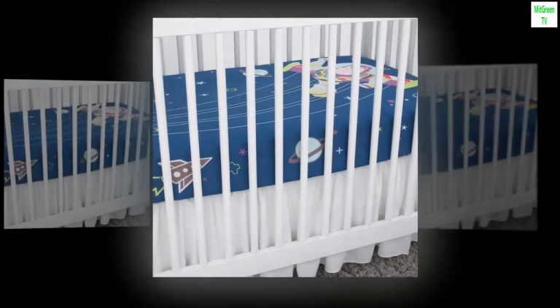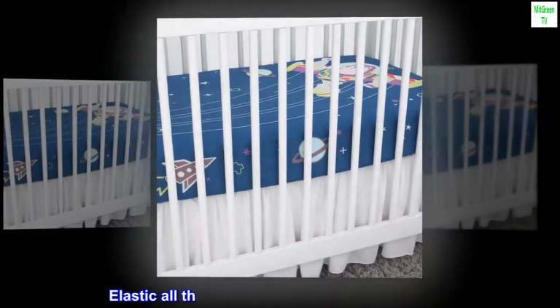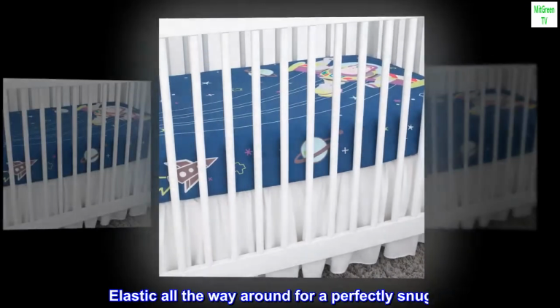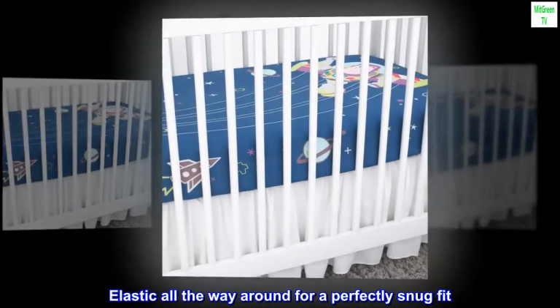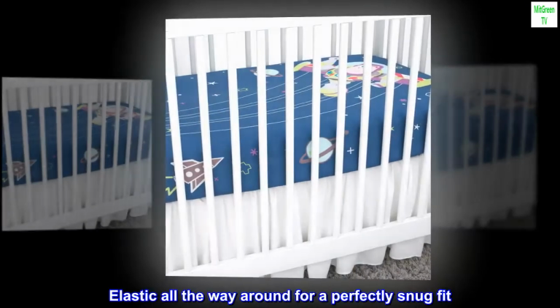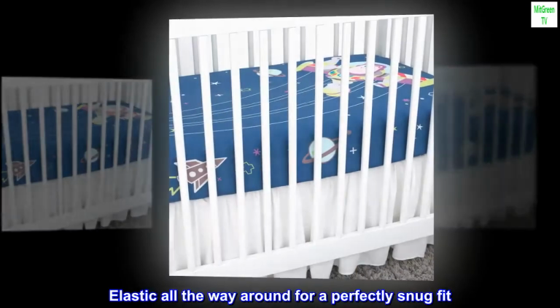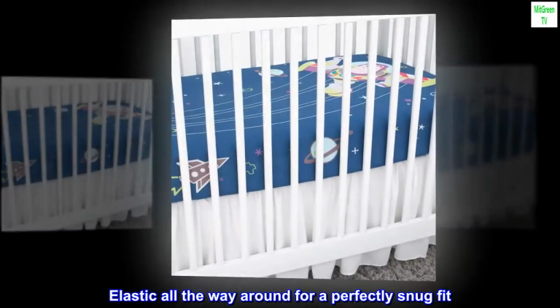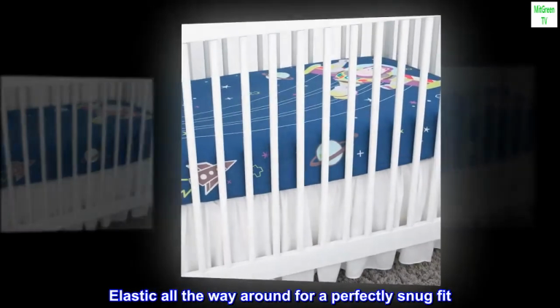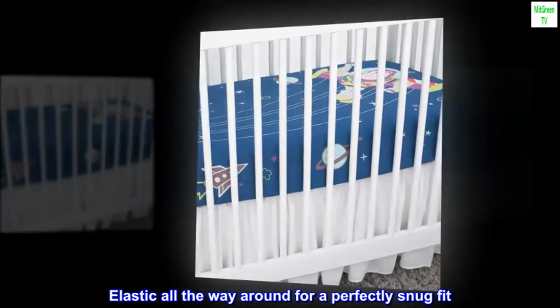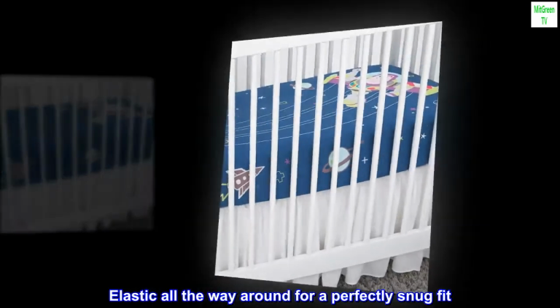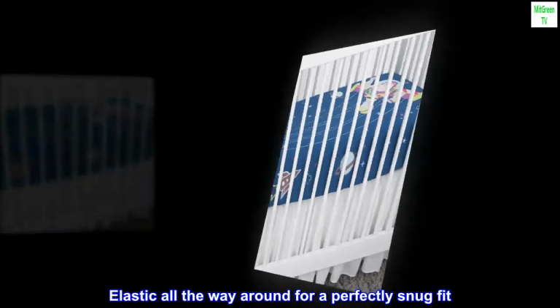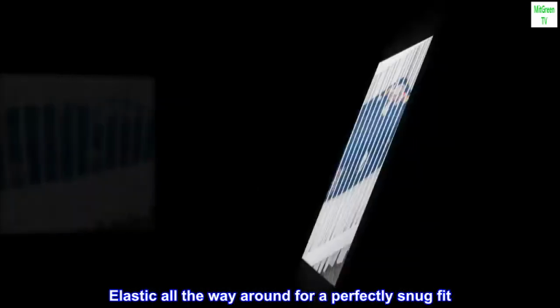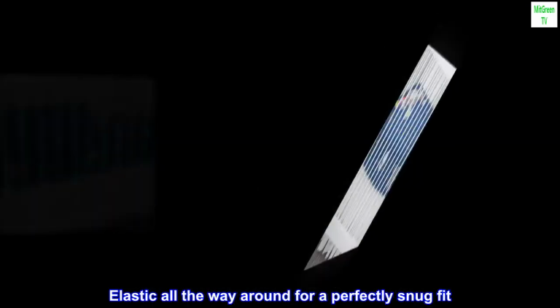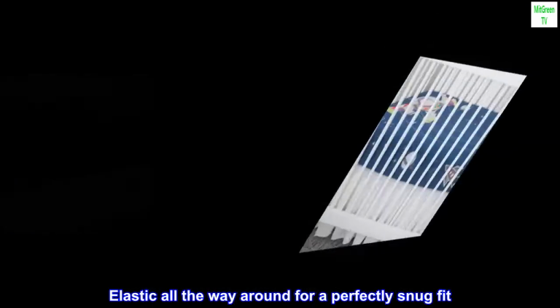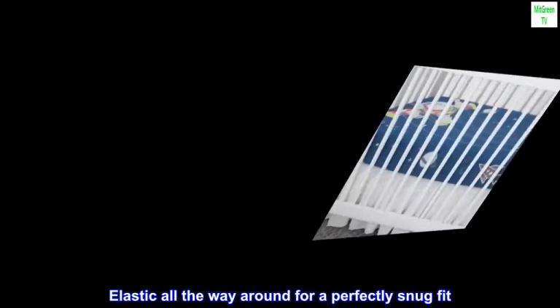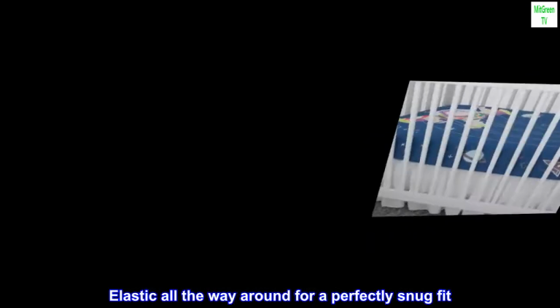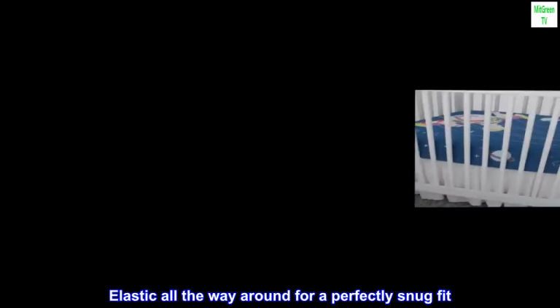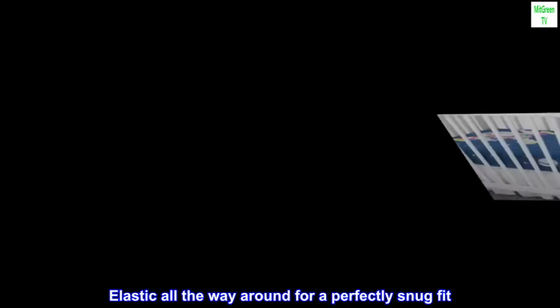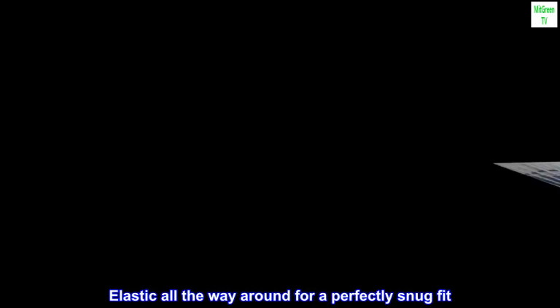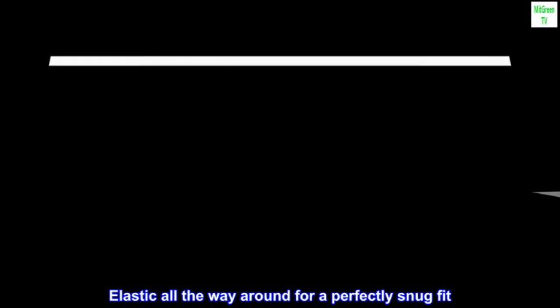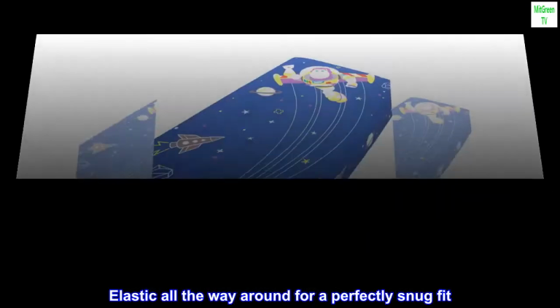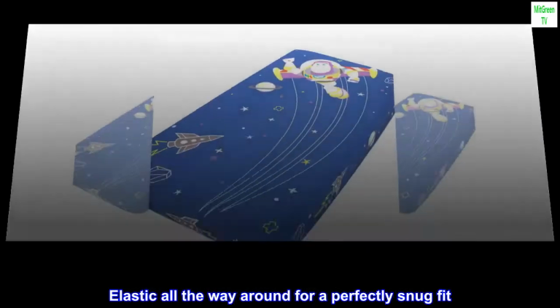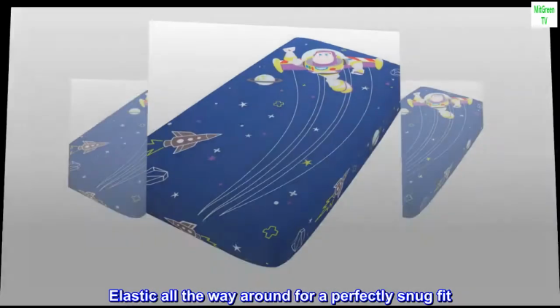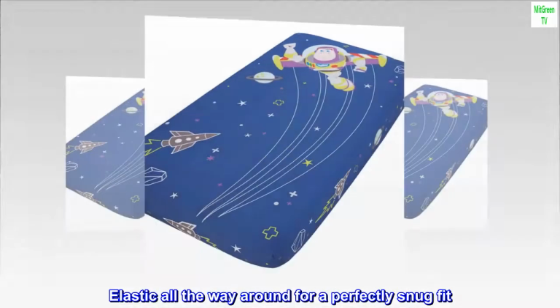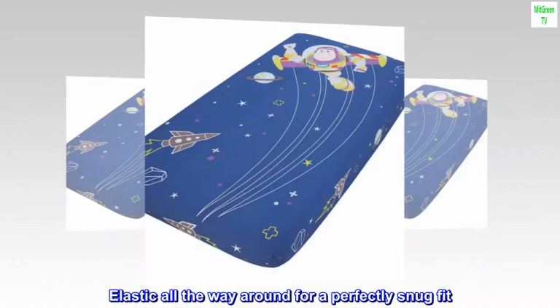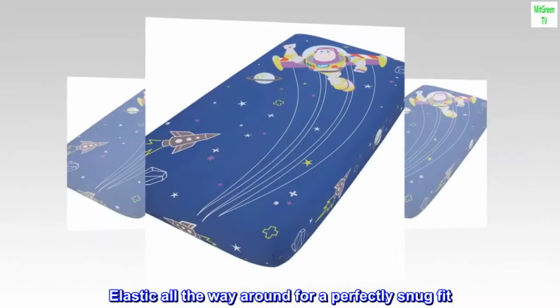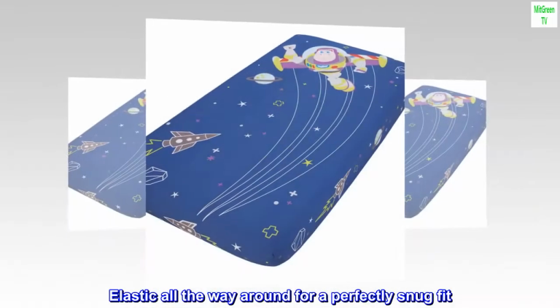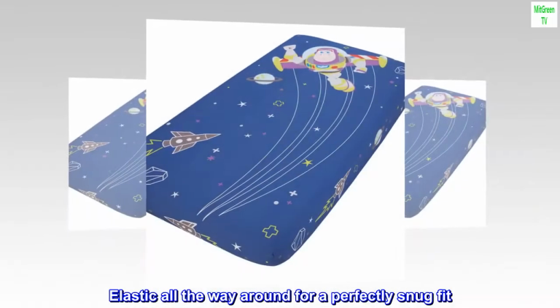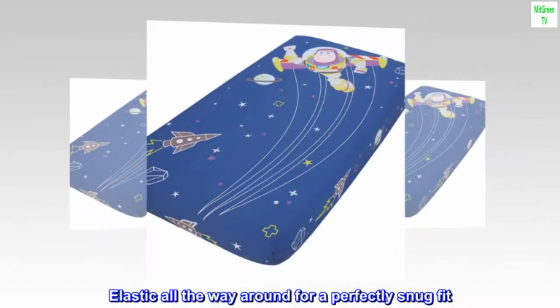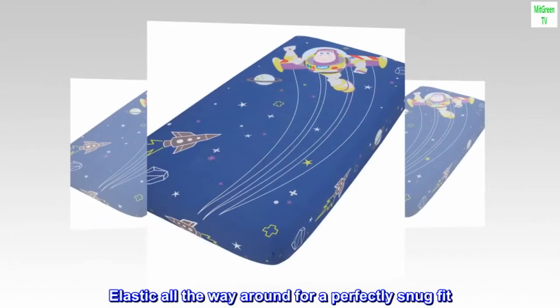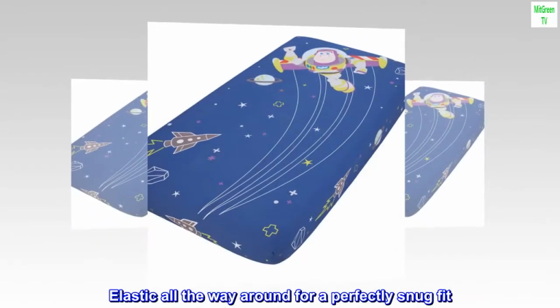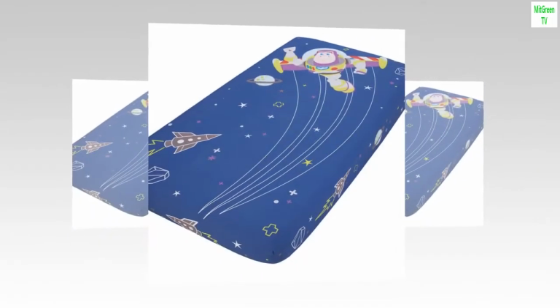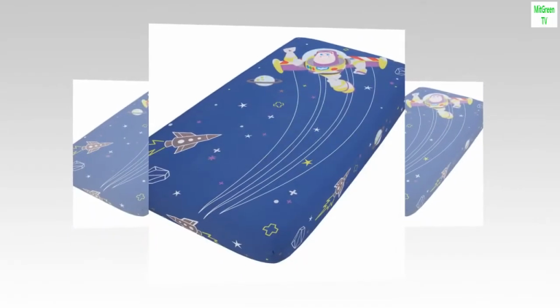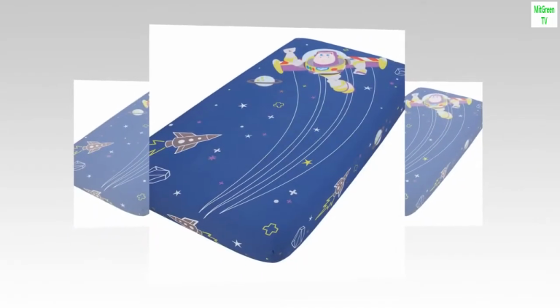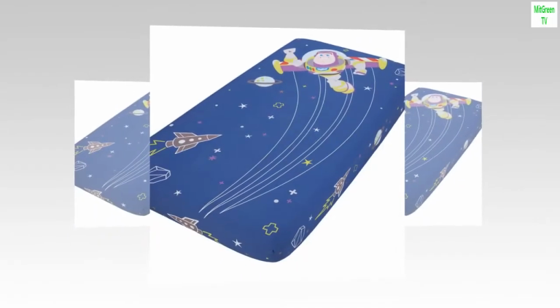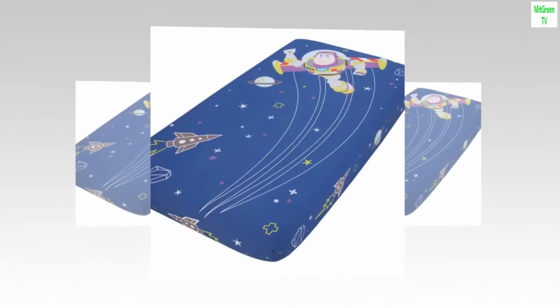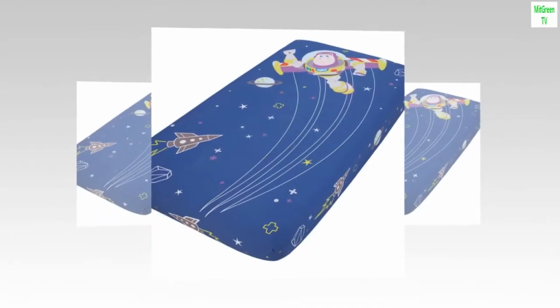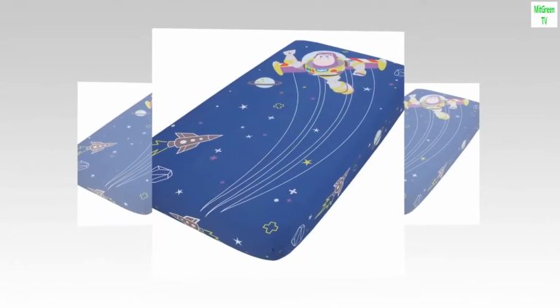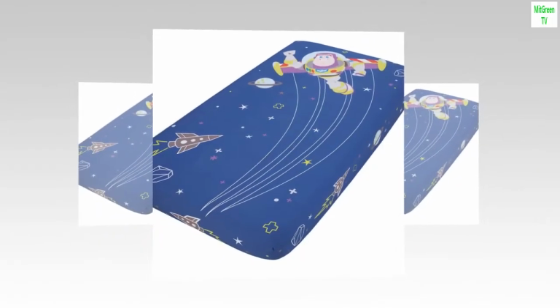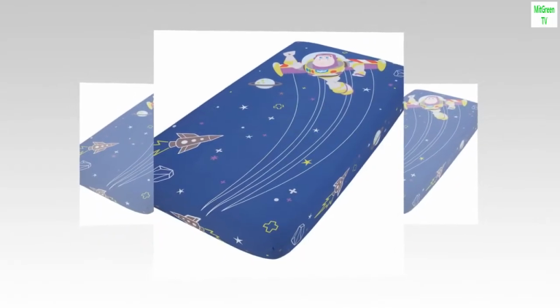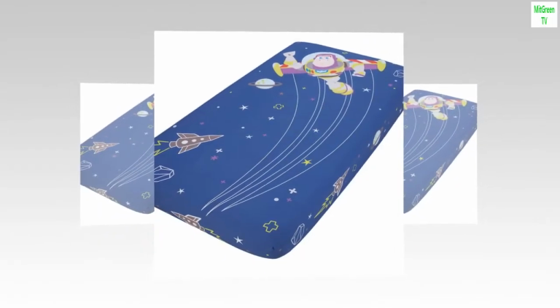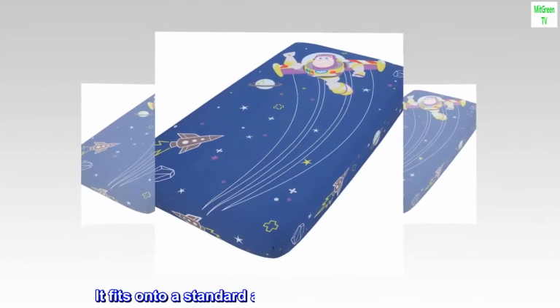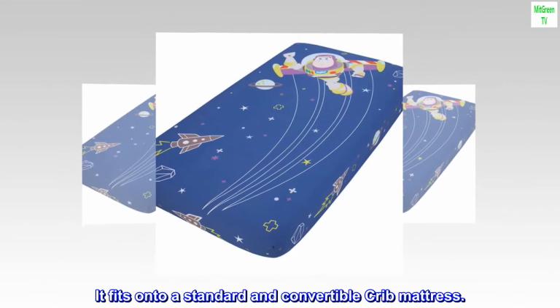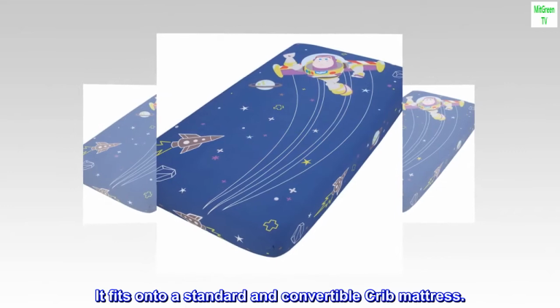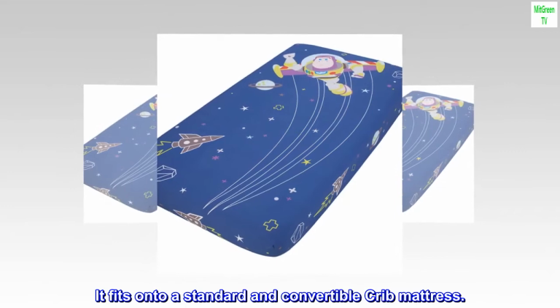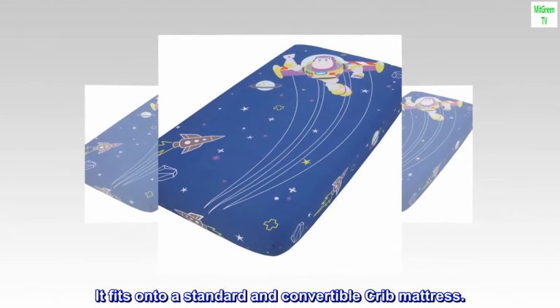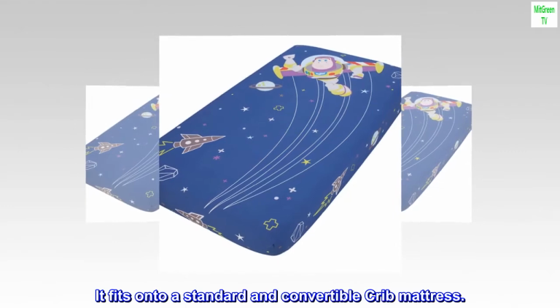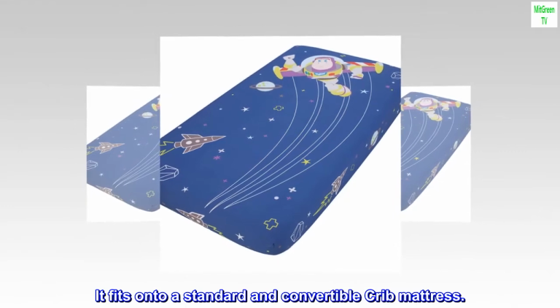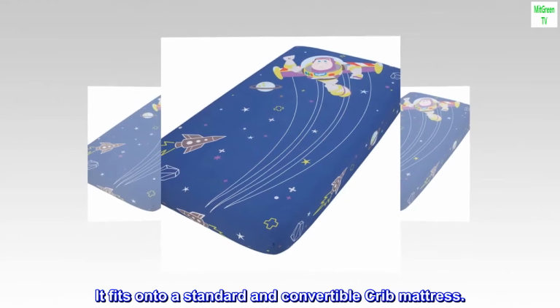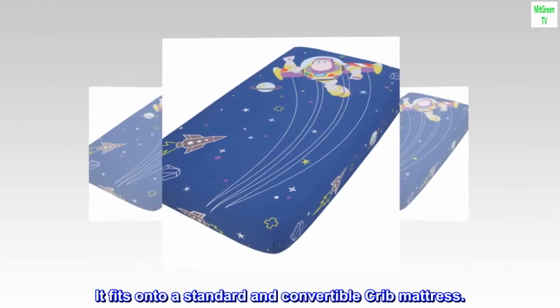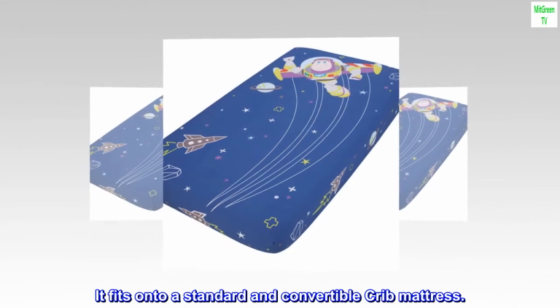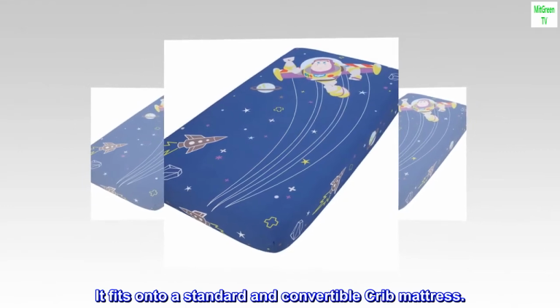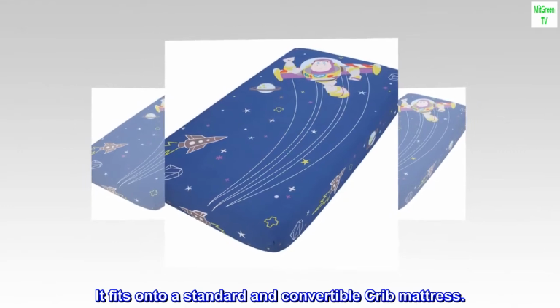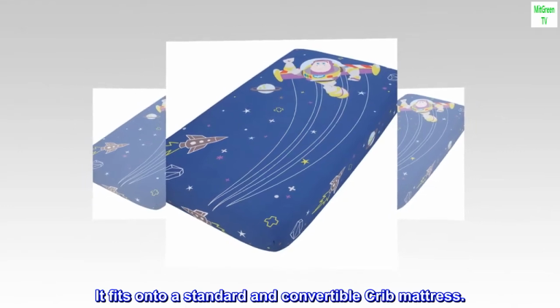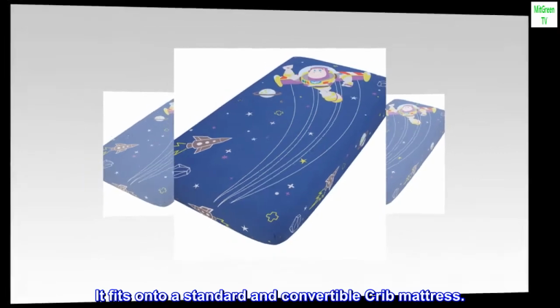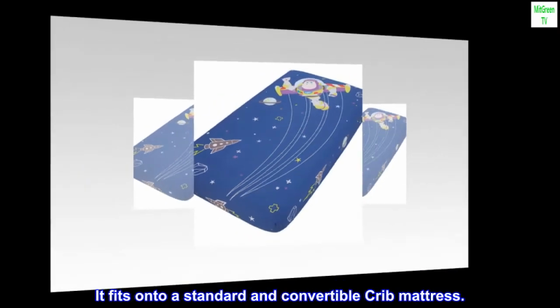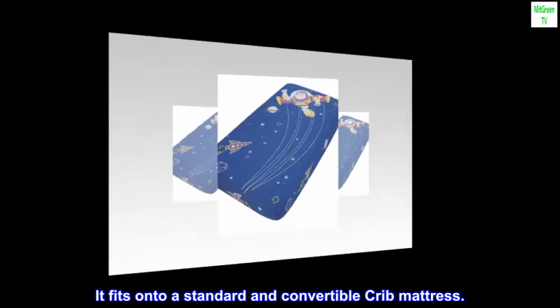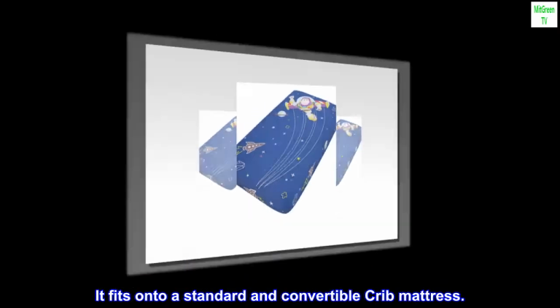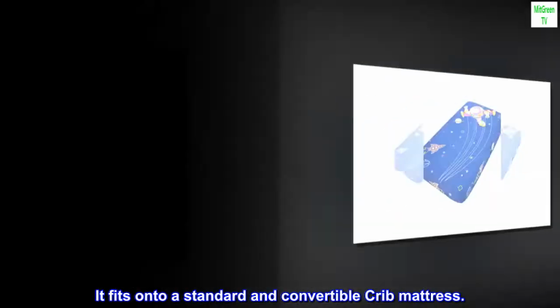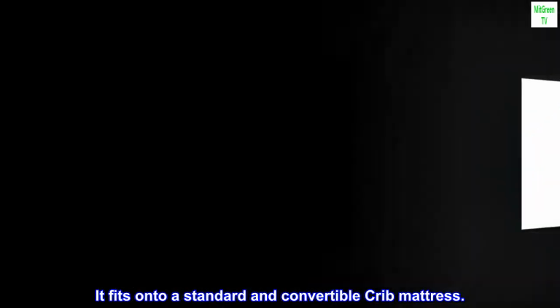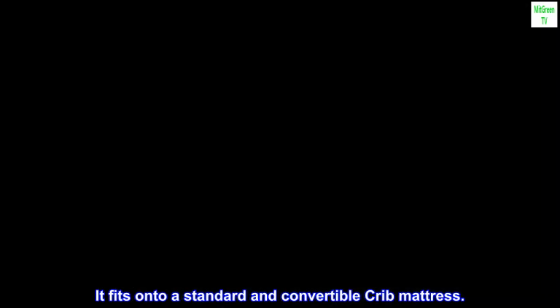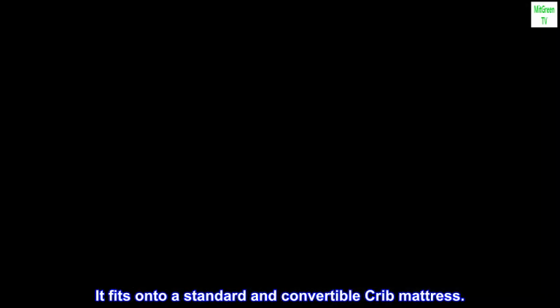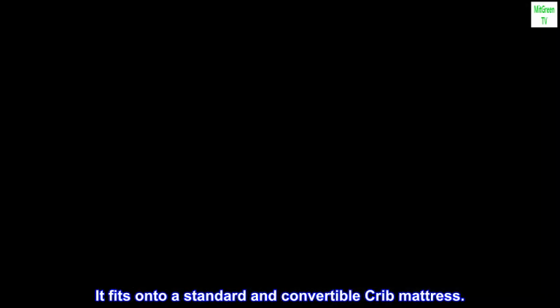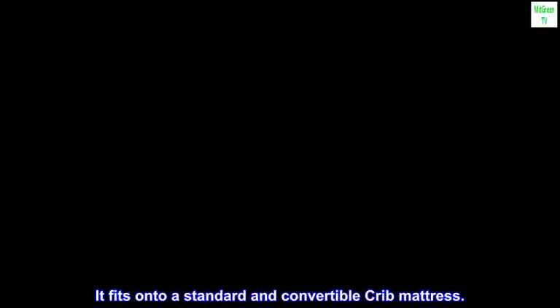Elastic all the way around for a perfectly snug fit. It fits onto a standard and convertible crib mattress.